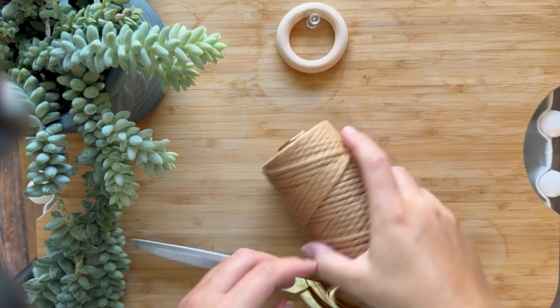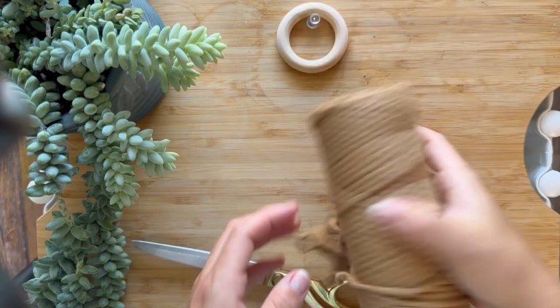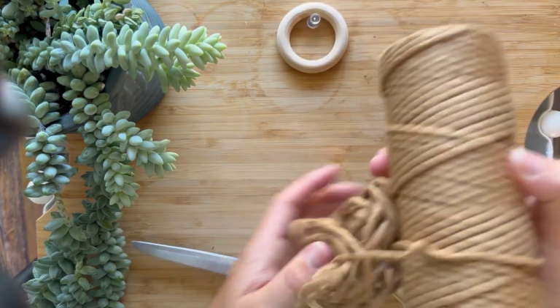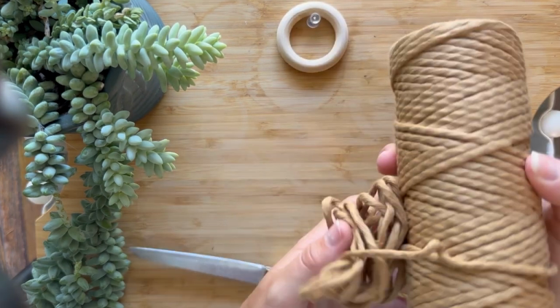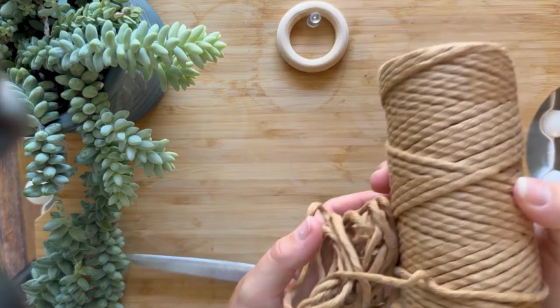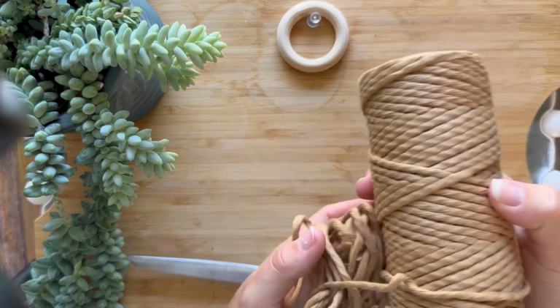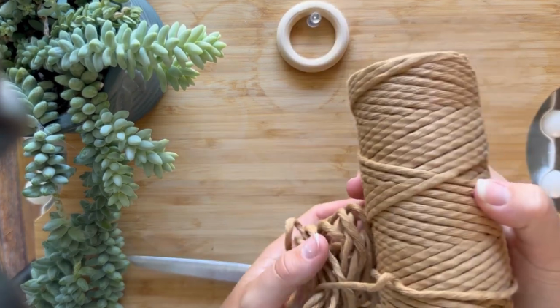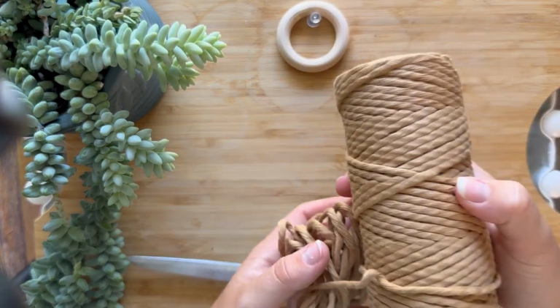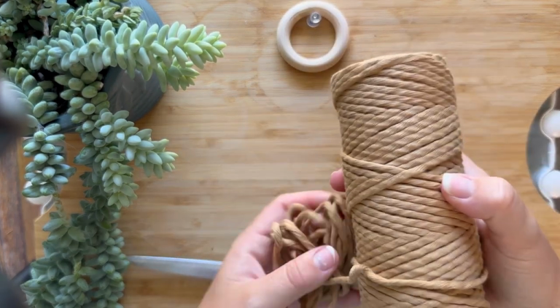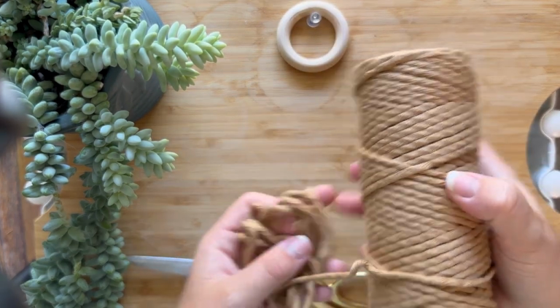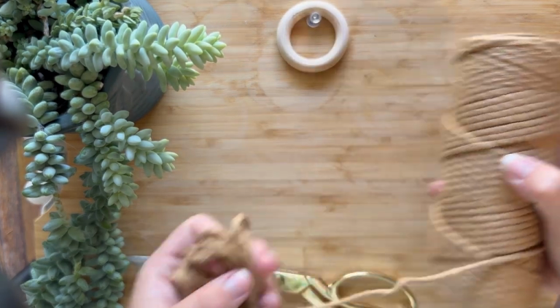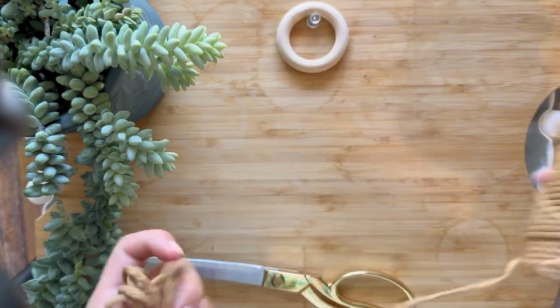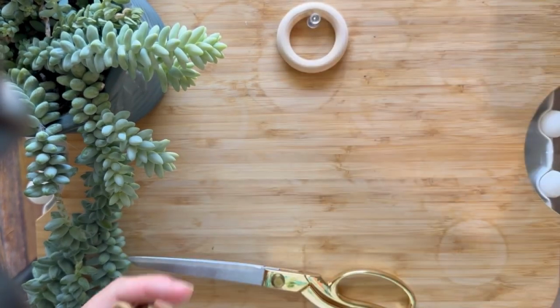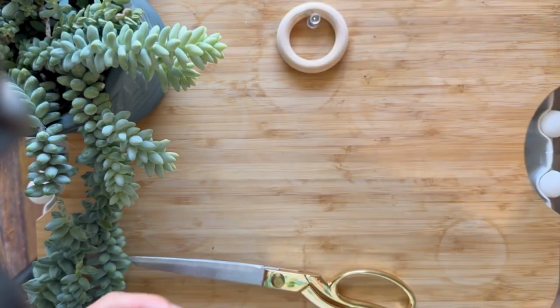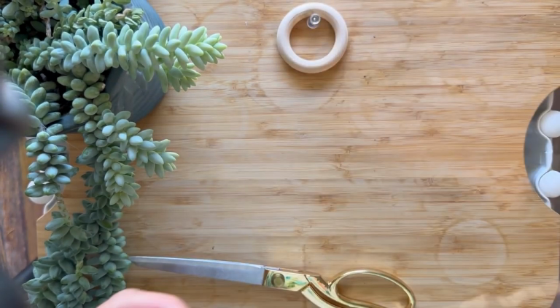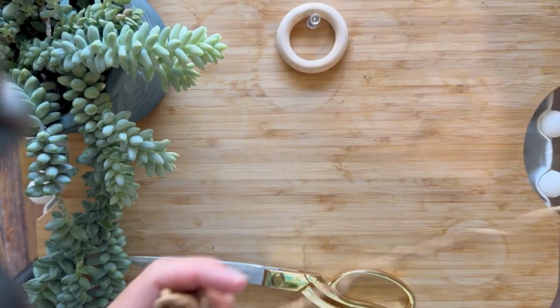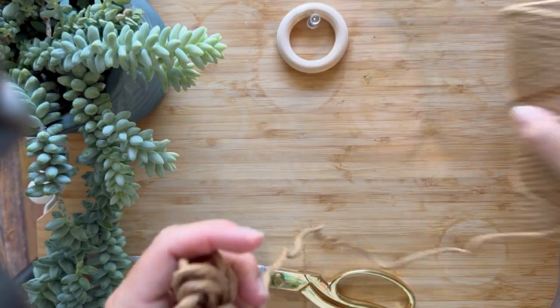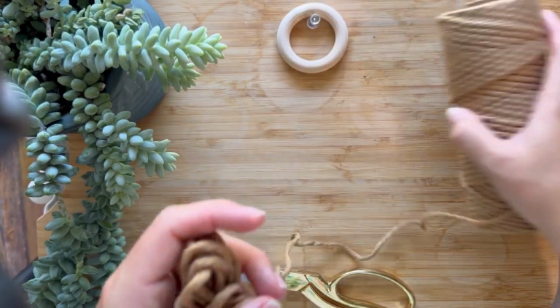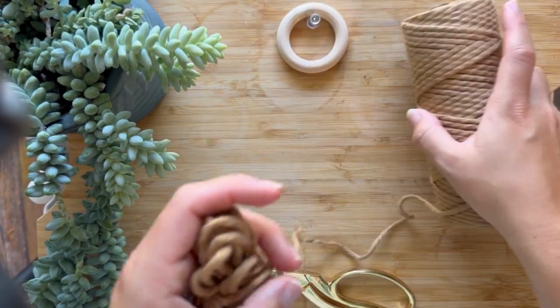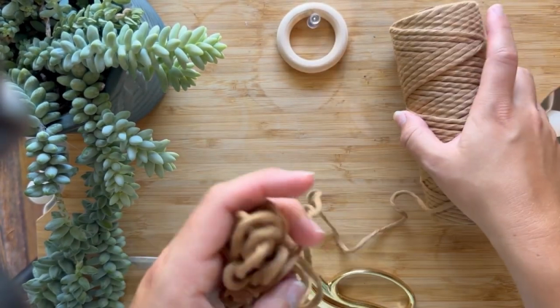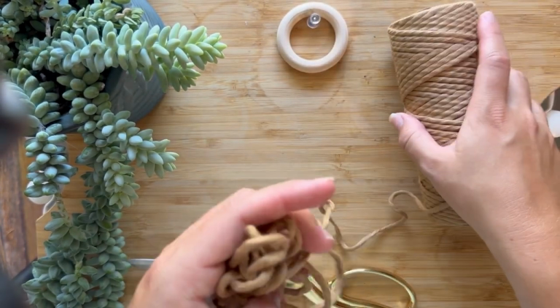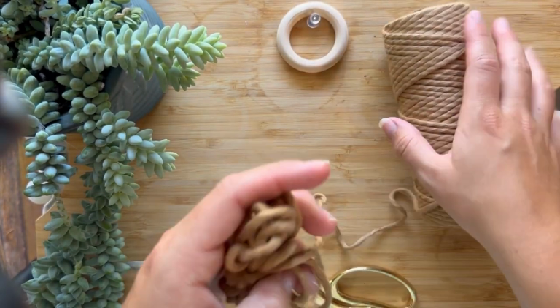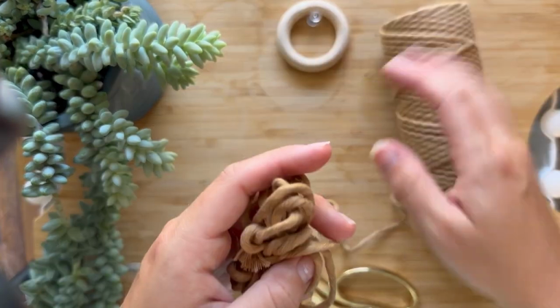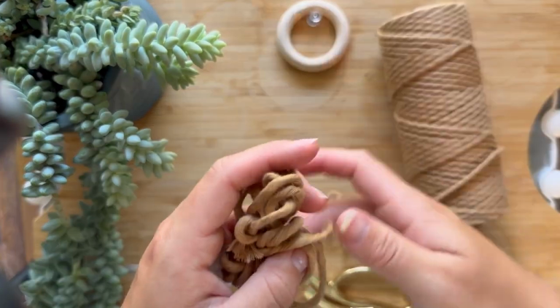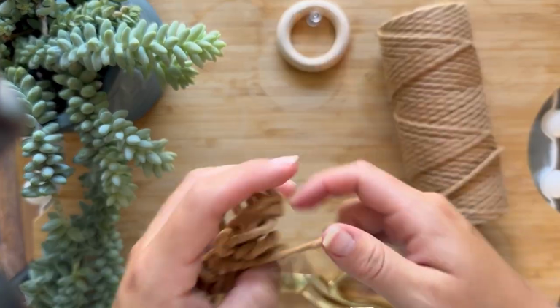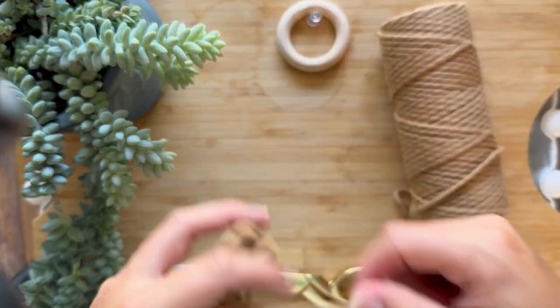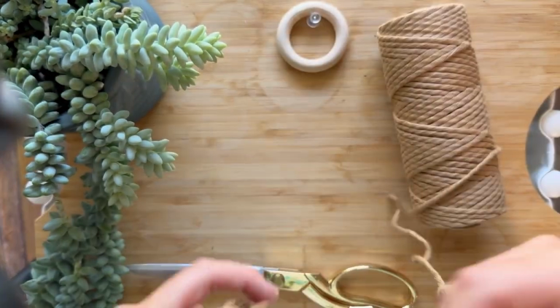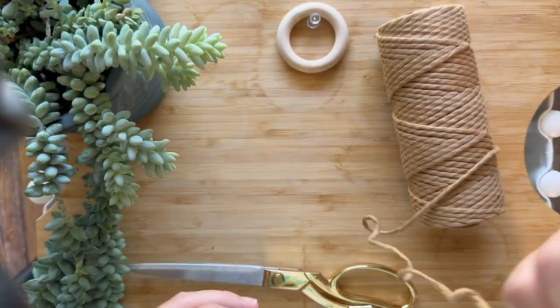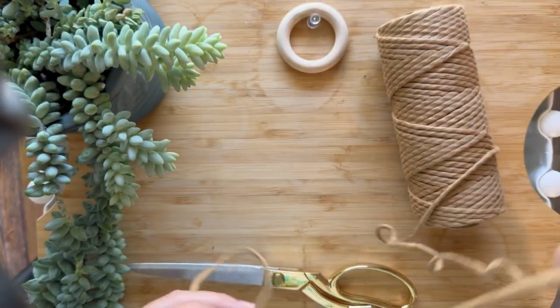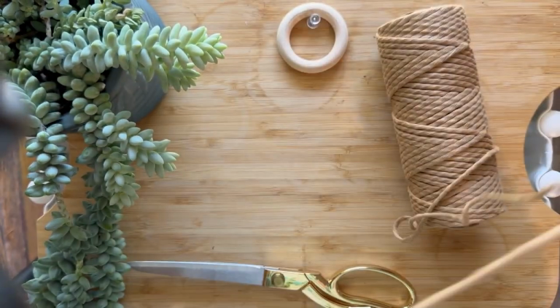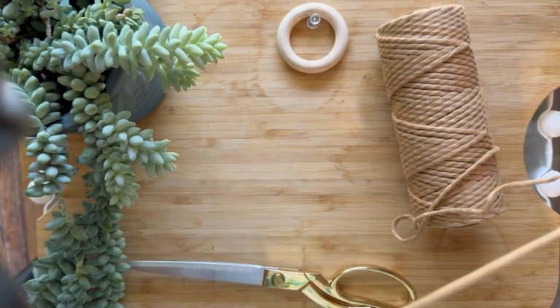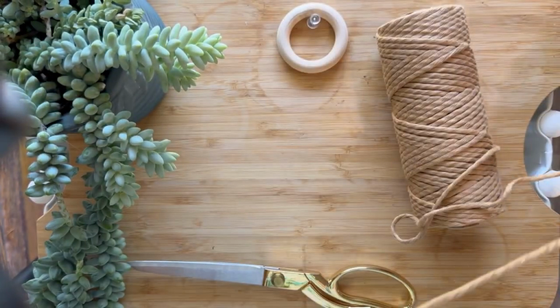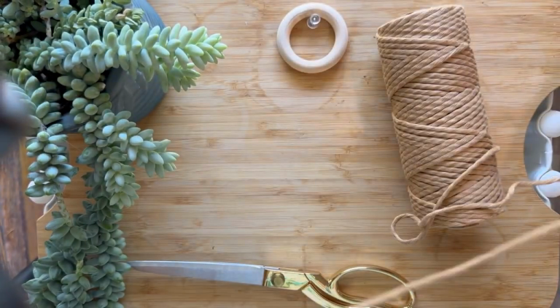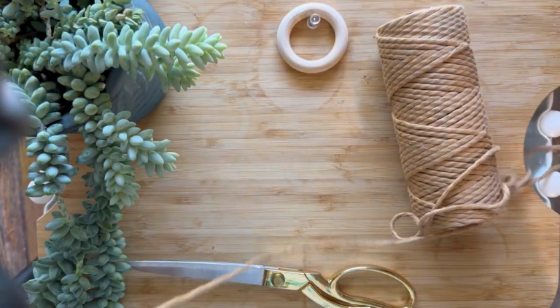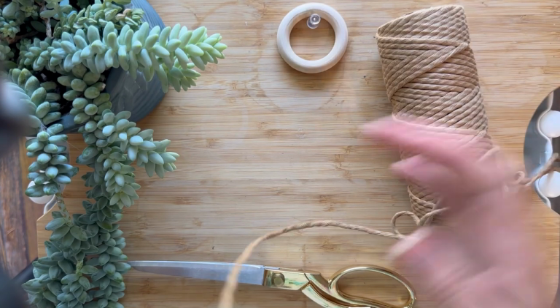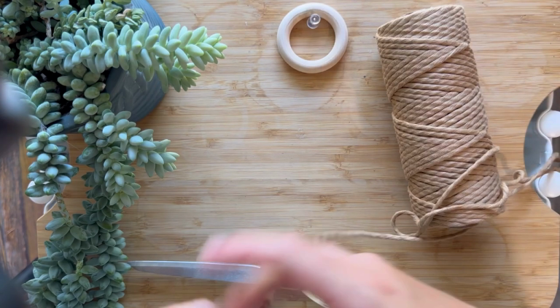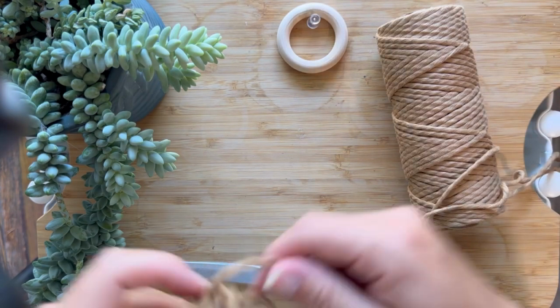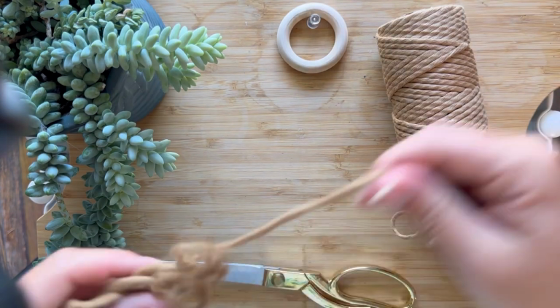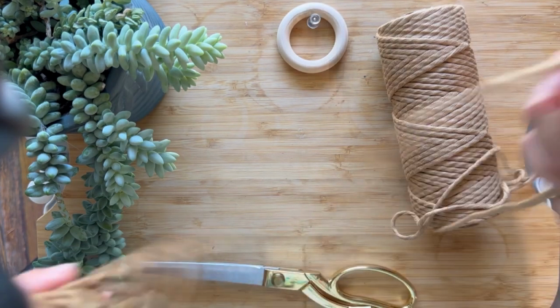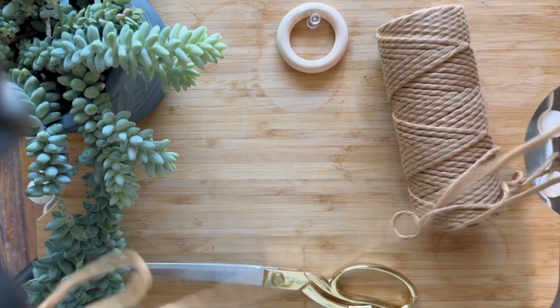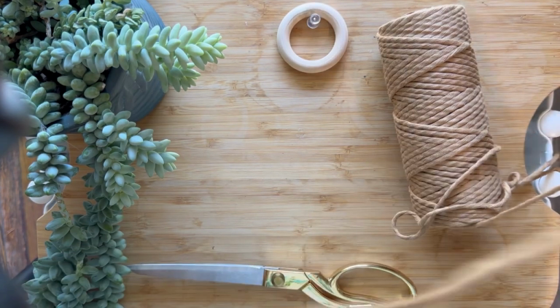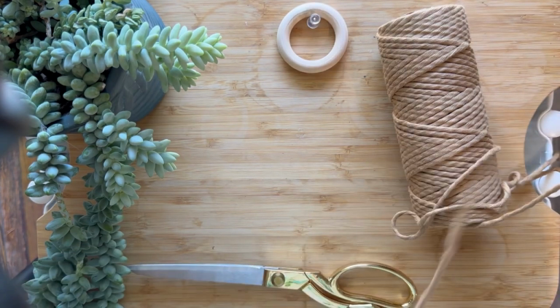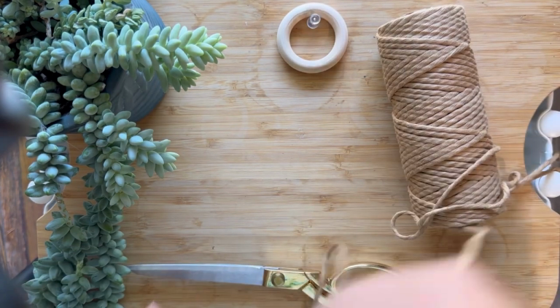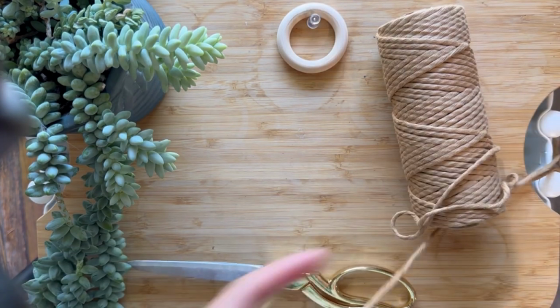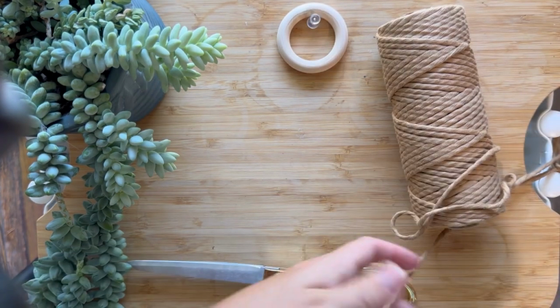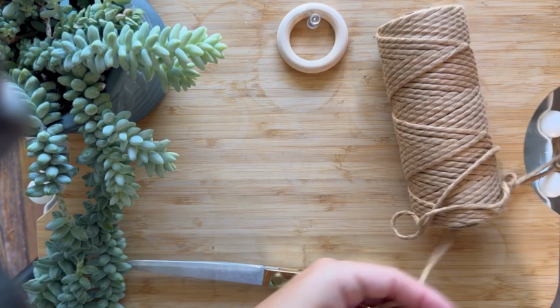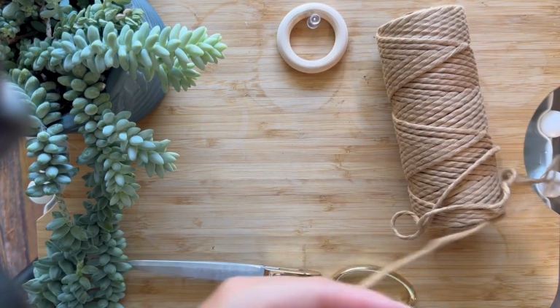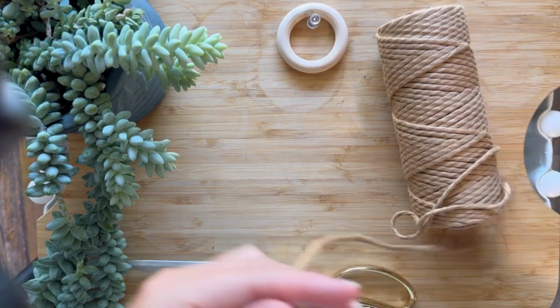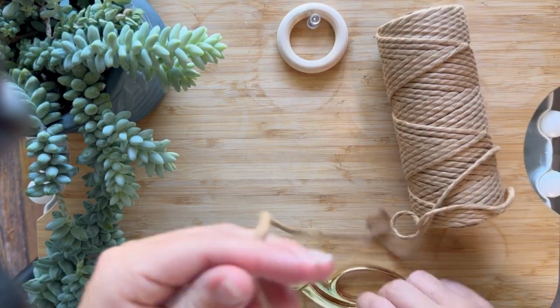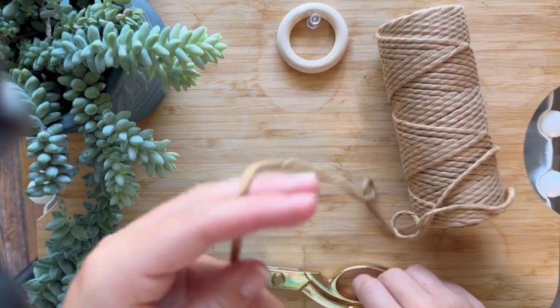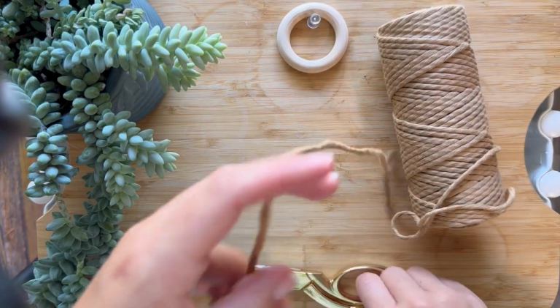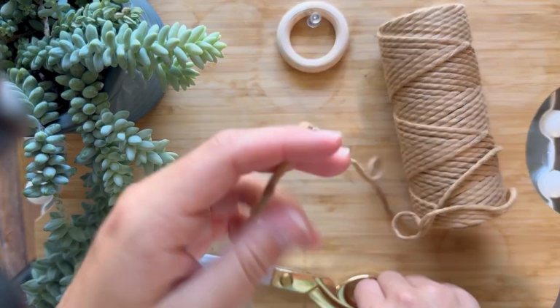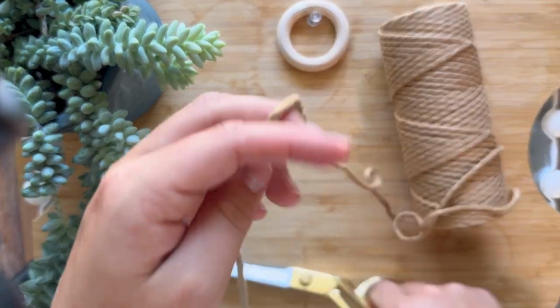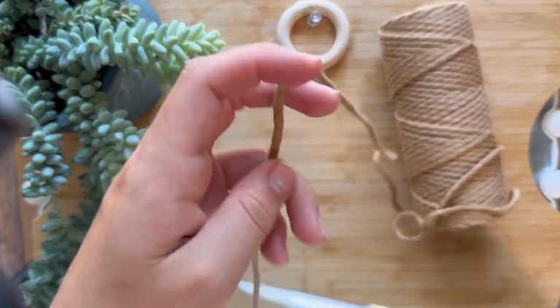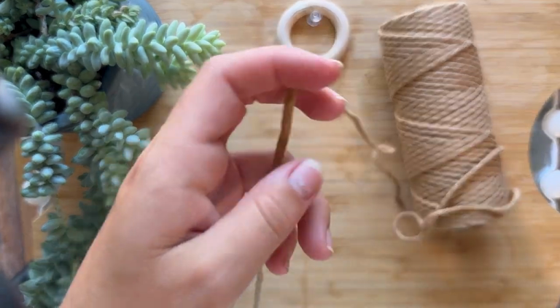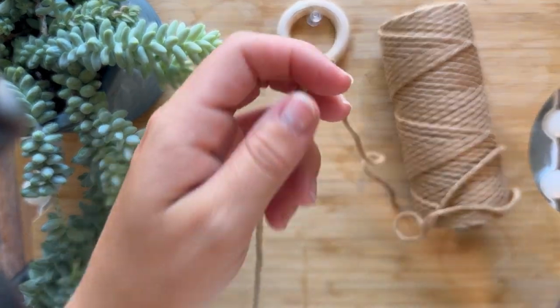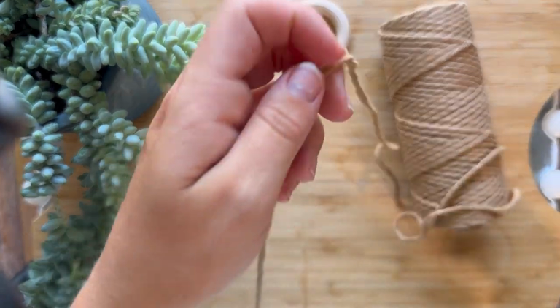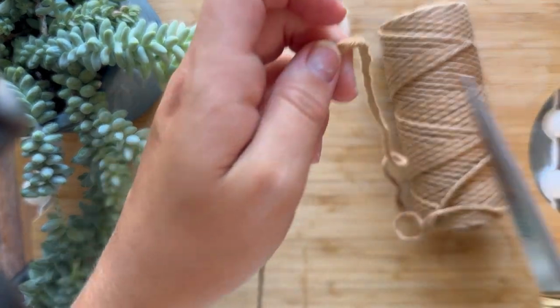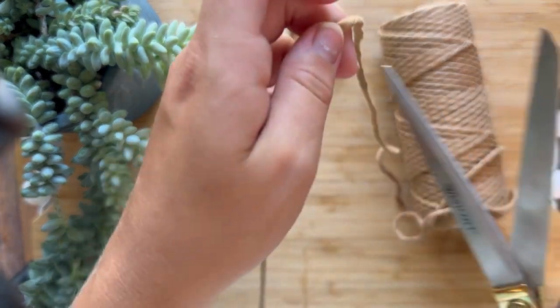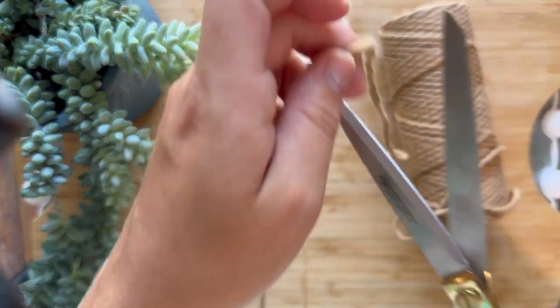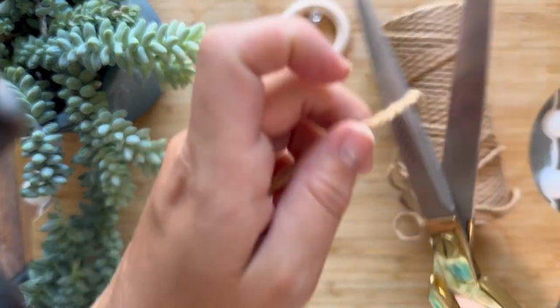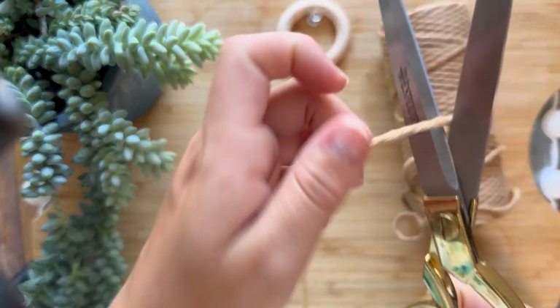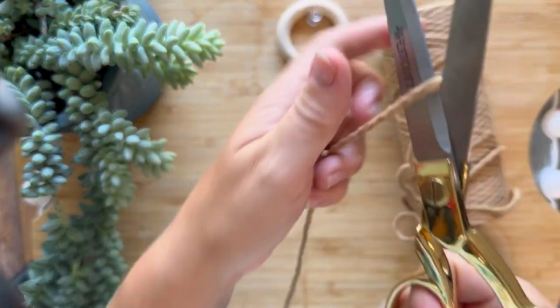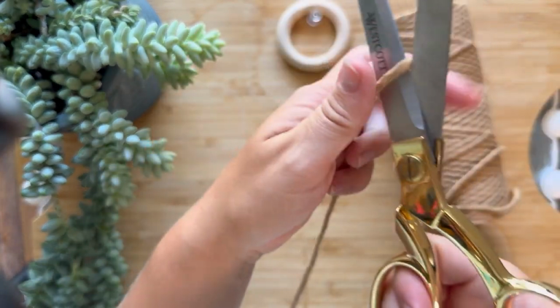First, we are going to take our cord and measure 60 inches. Once you have your 60 inches, go ahead and cut it.